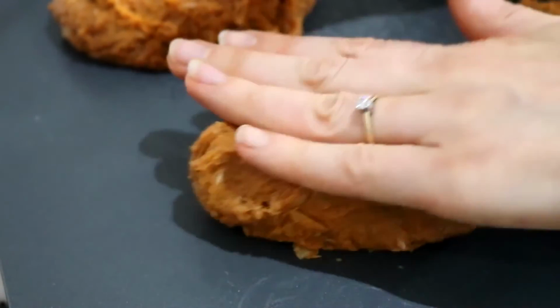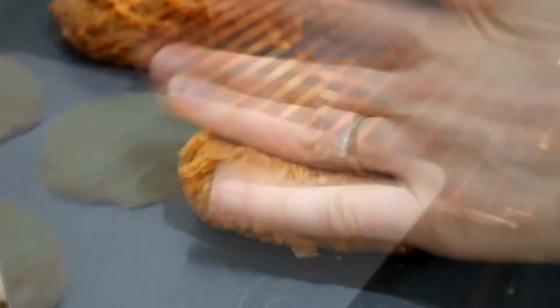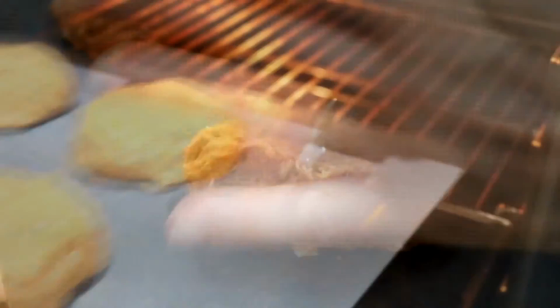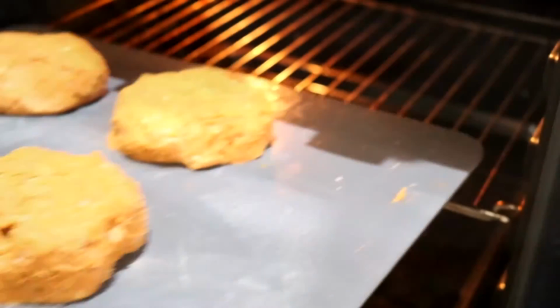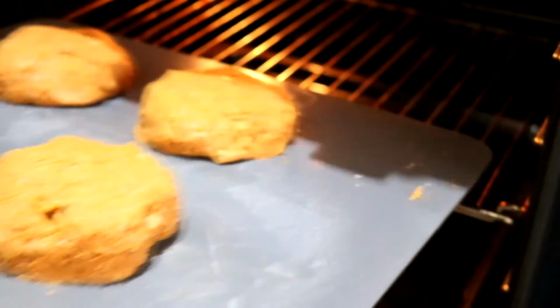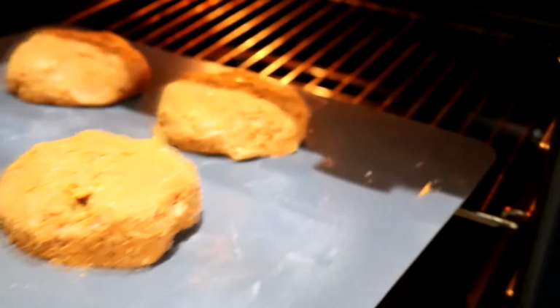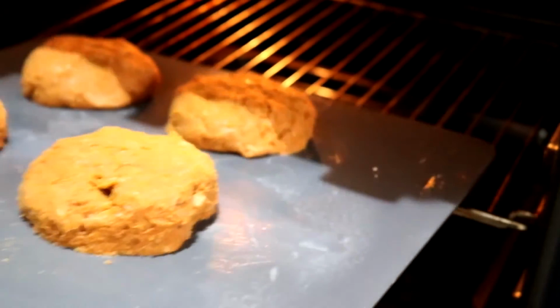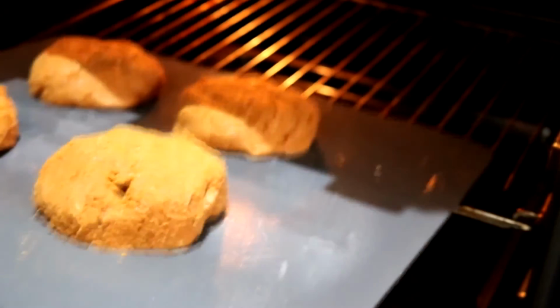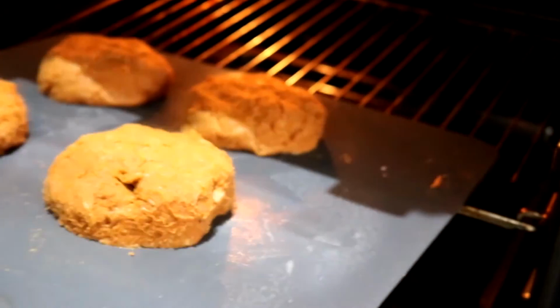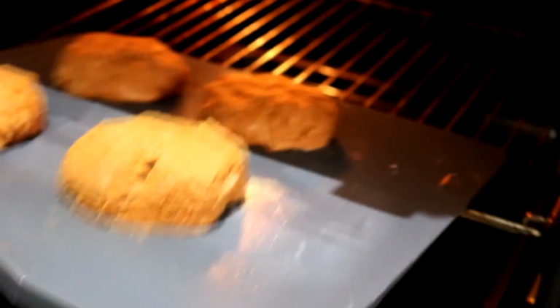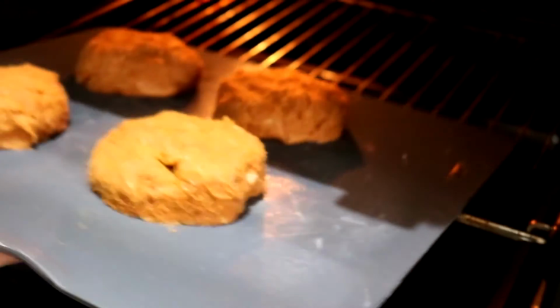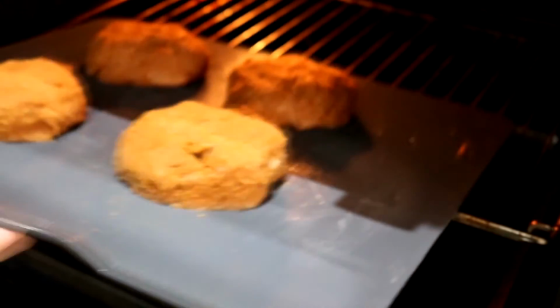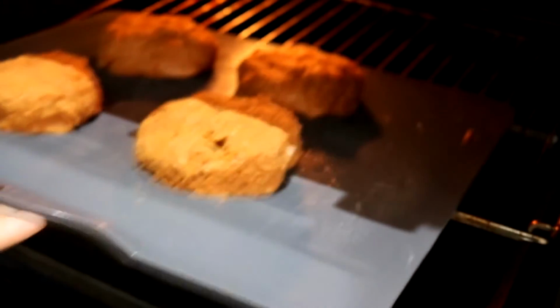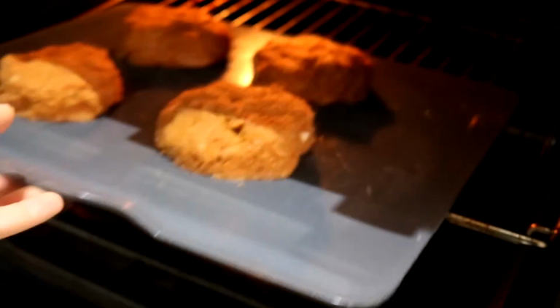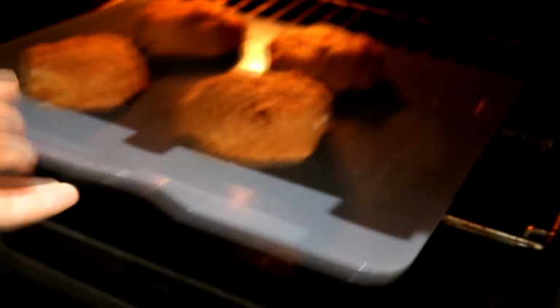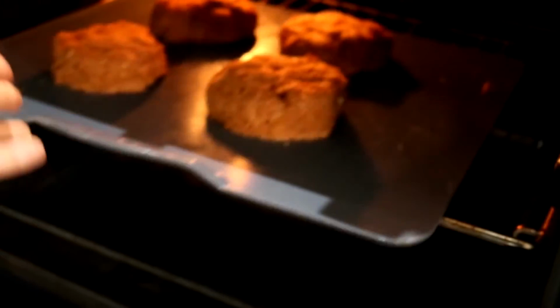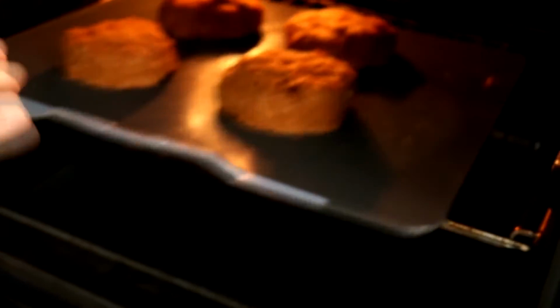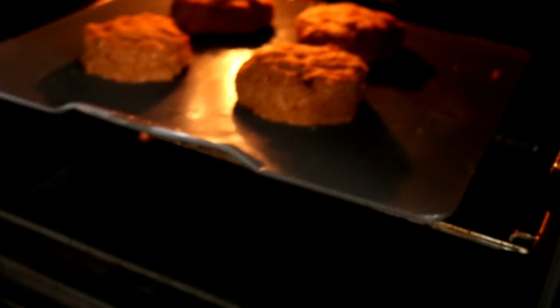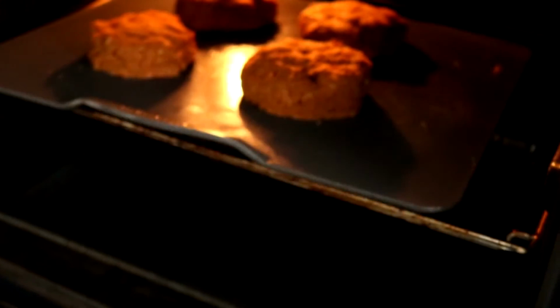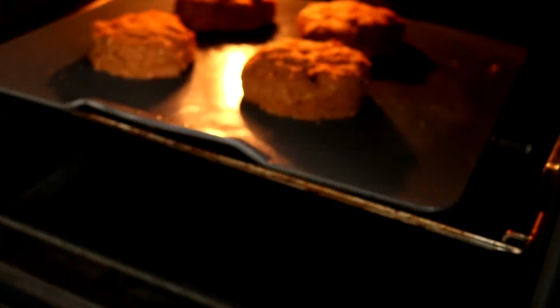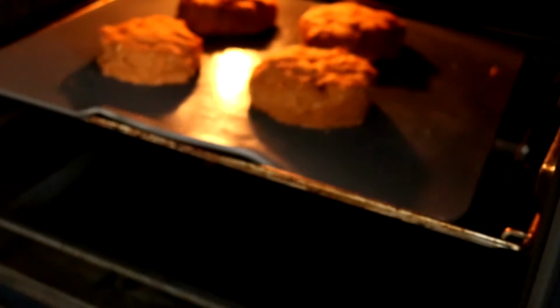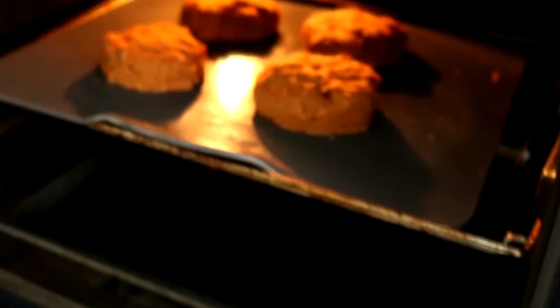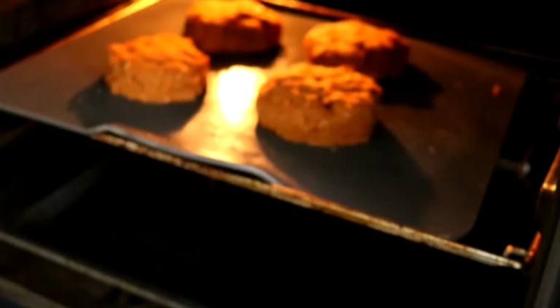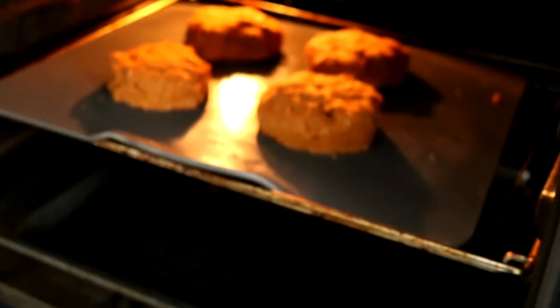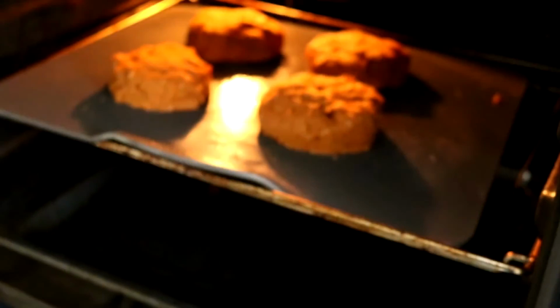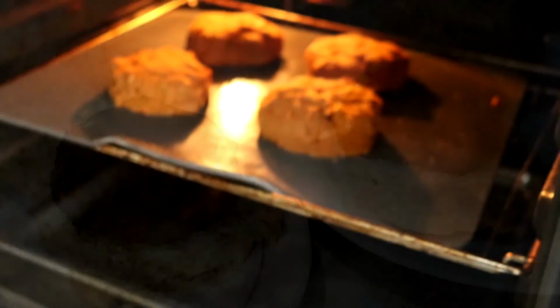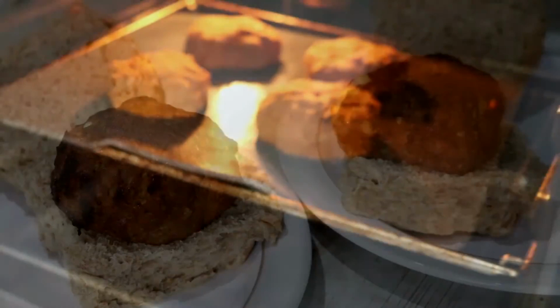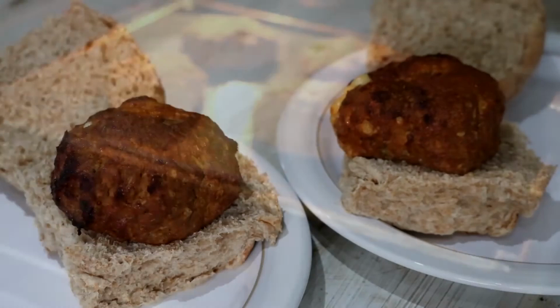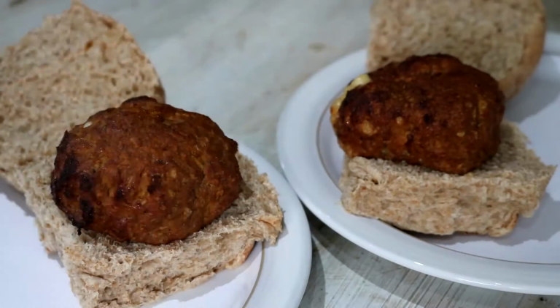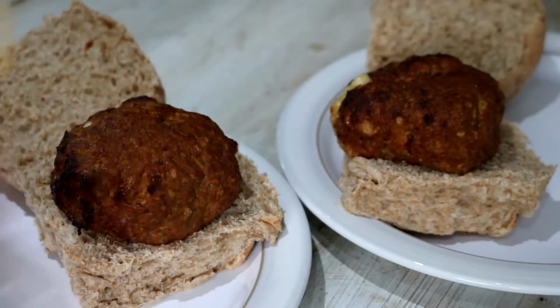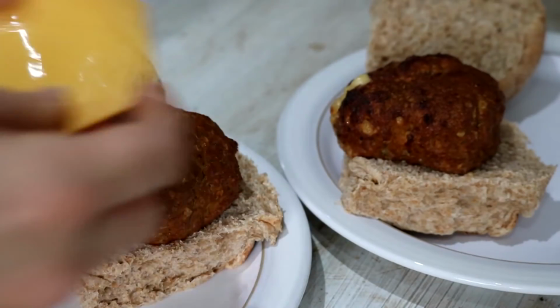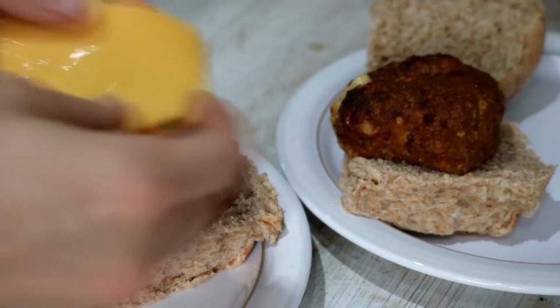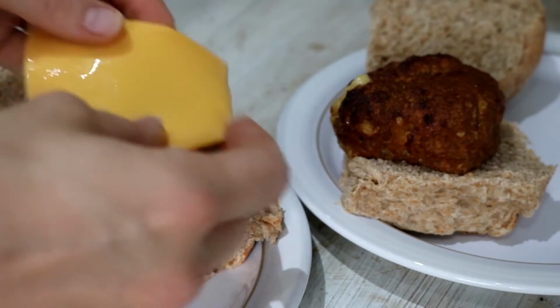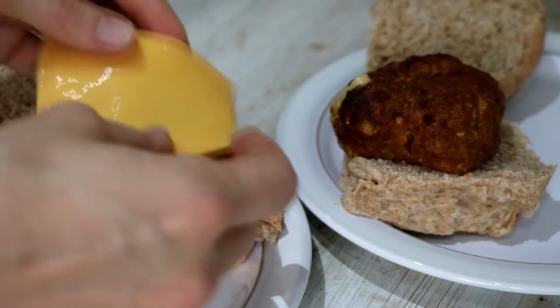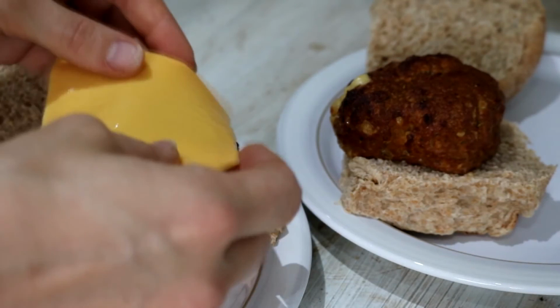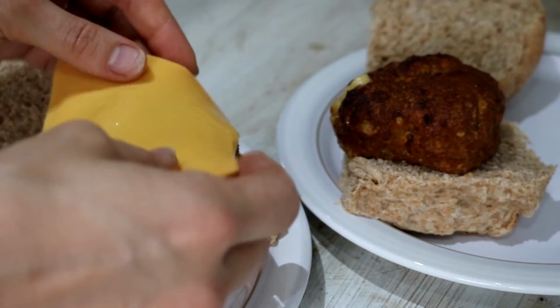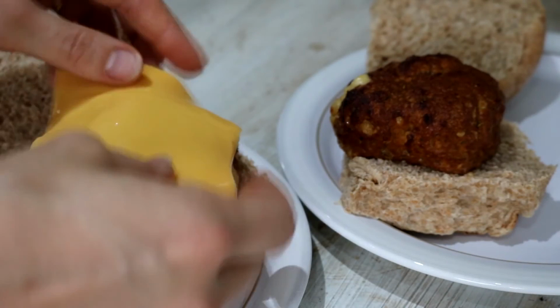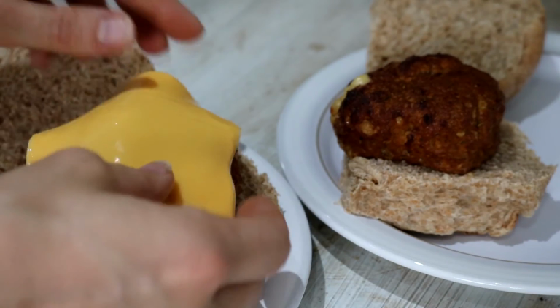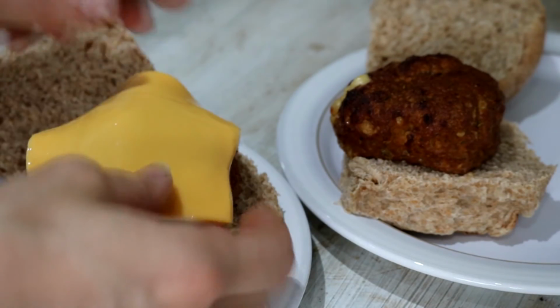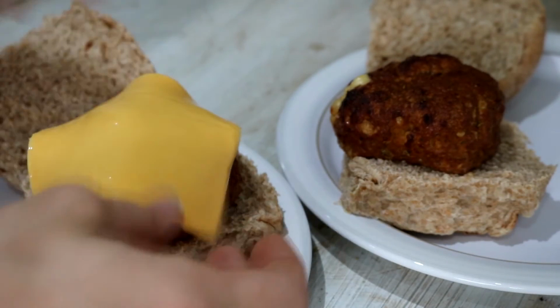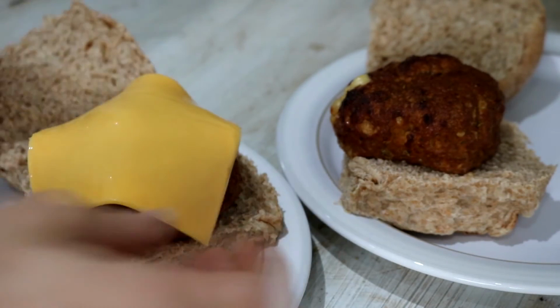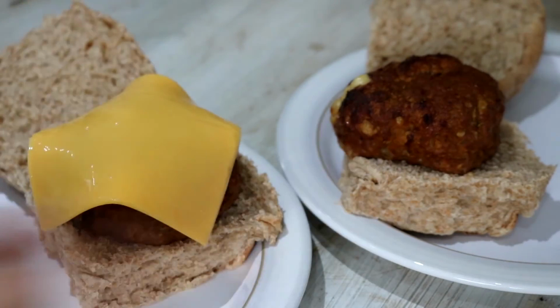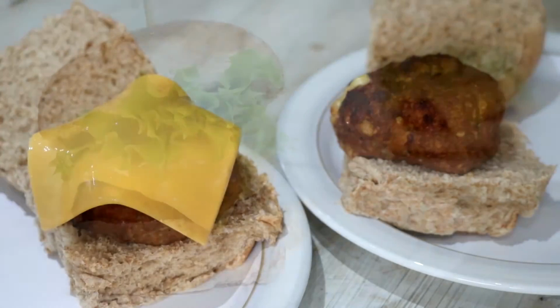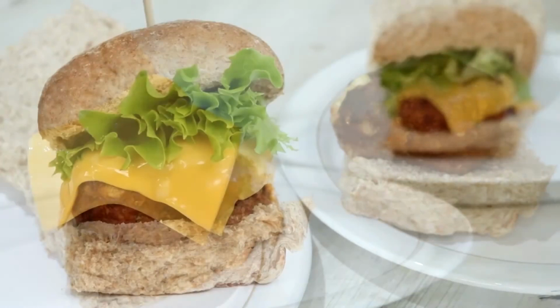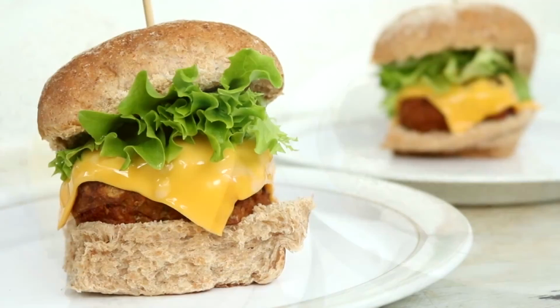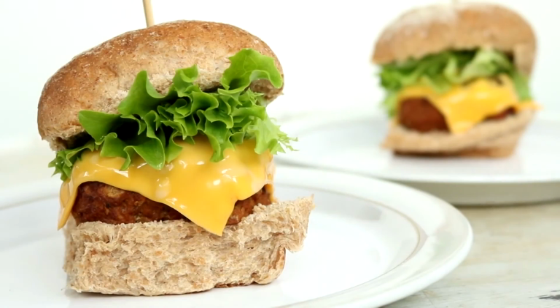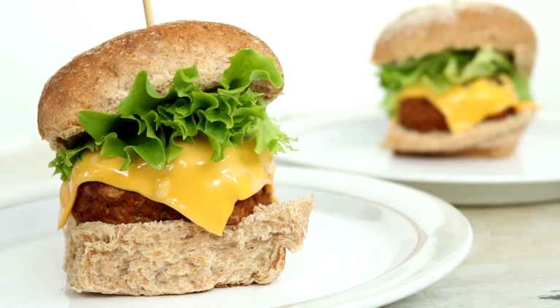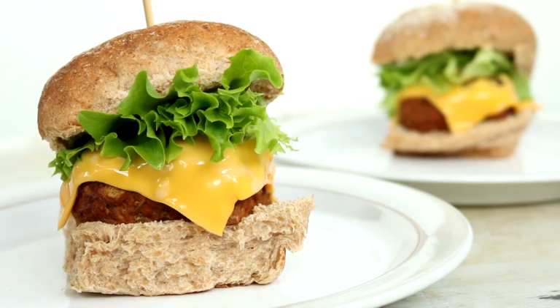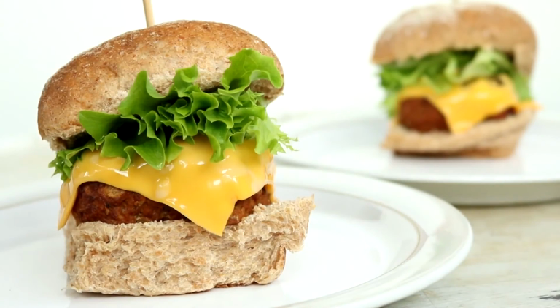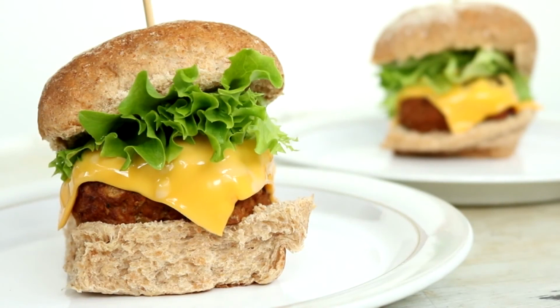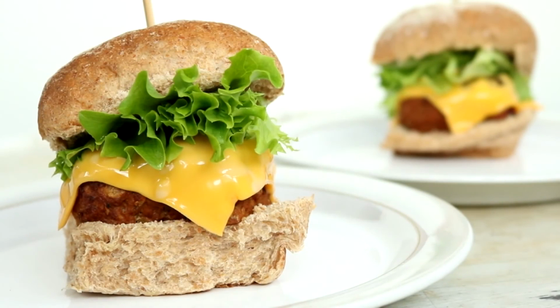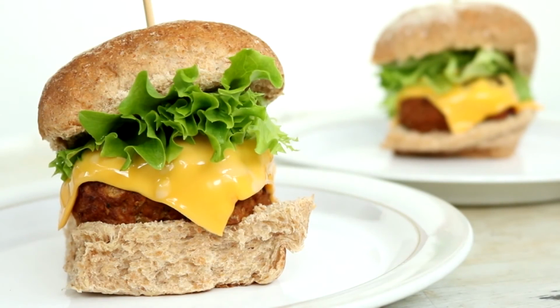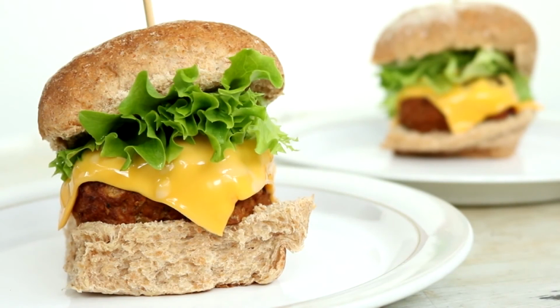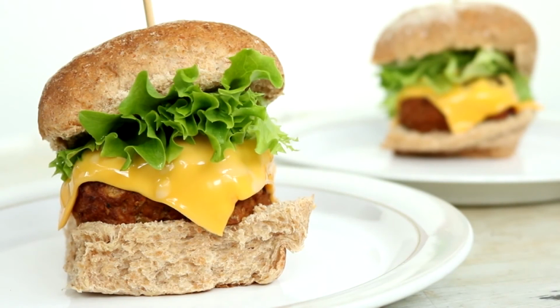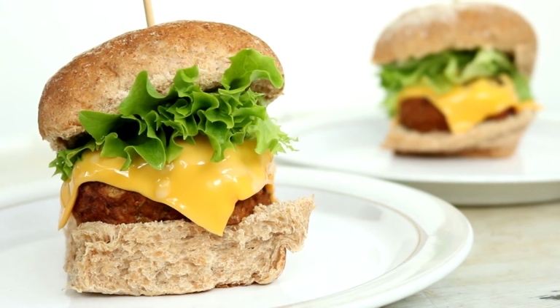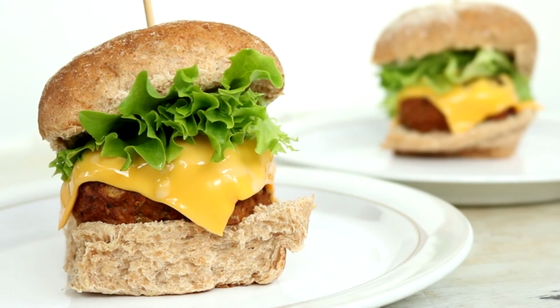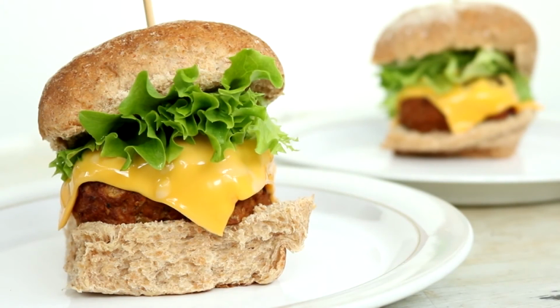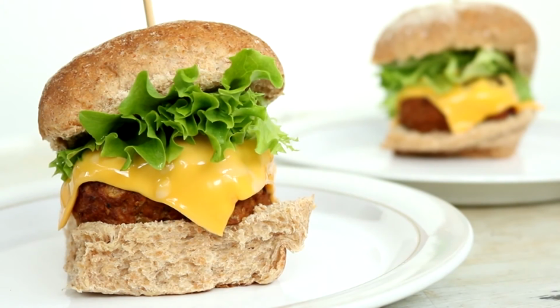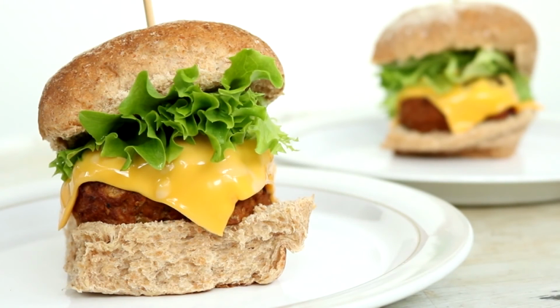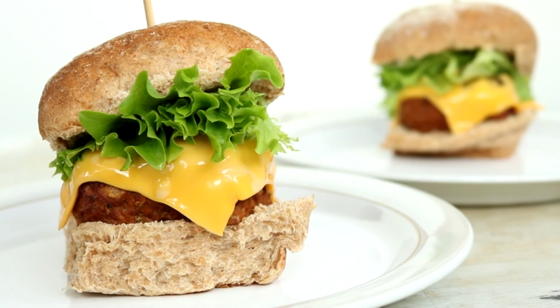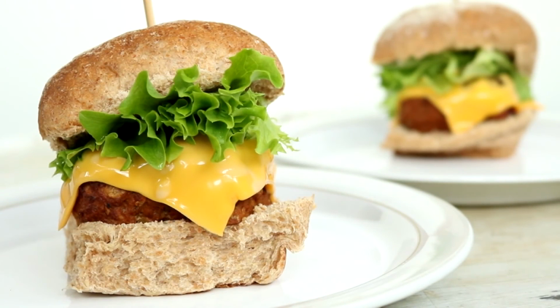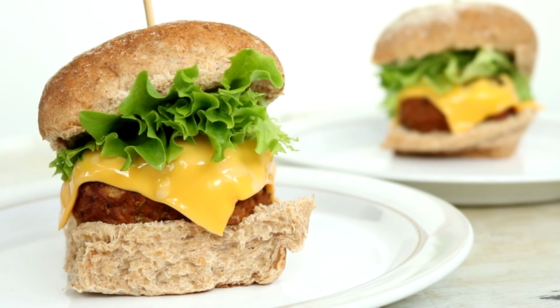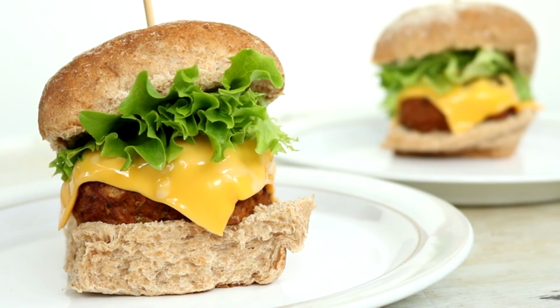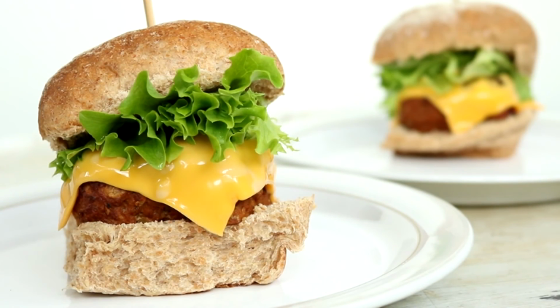Just pop those in the oven for 30 minutes to cook. I stacked them with low-fat cheese slices and some salad inside some wholemeal rolls.